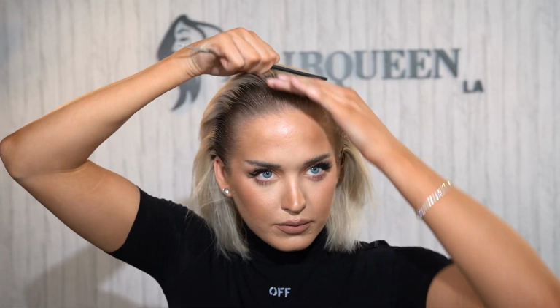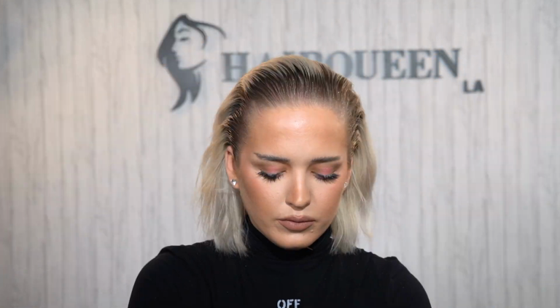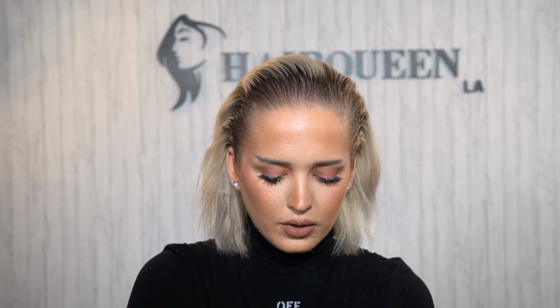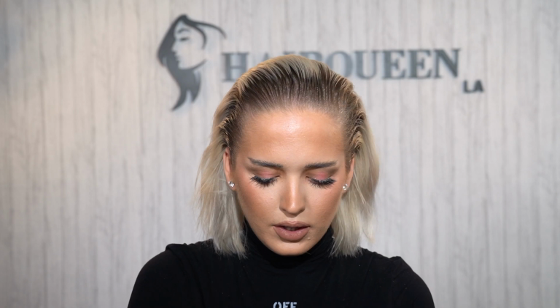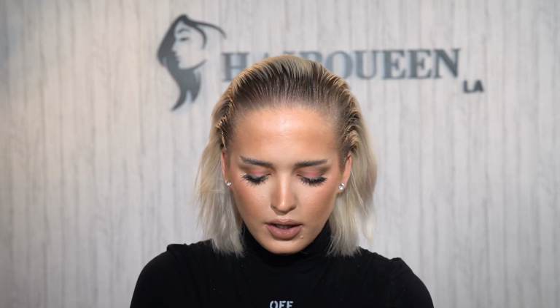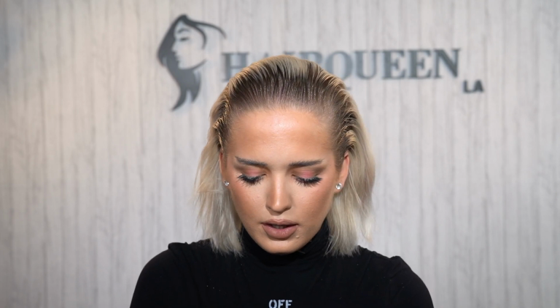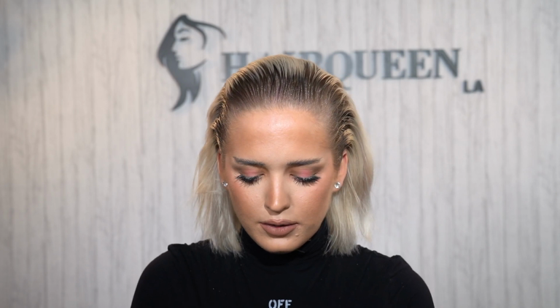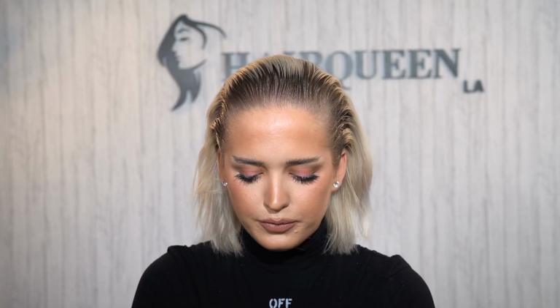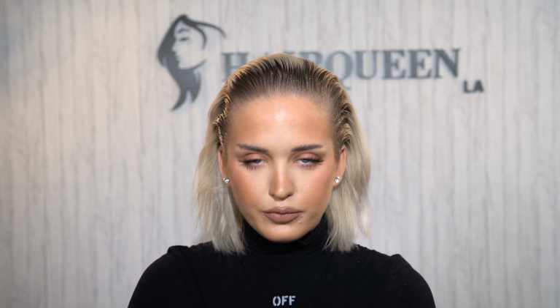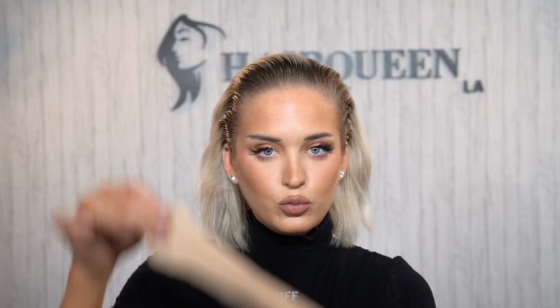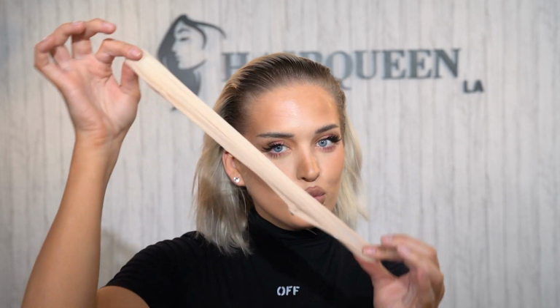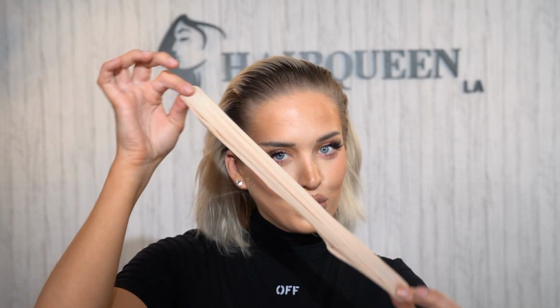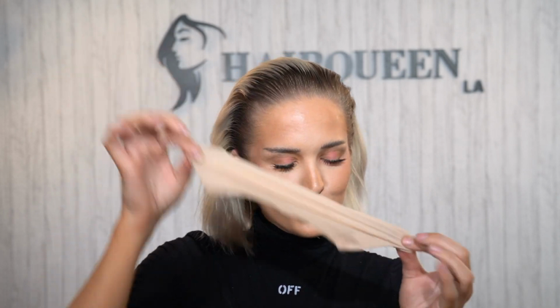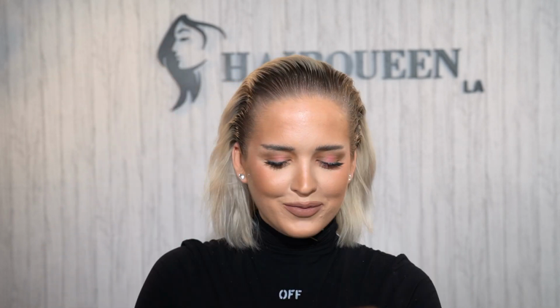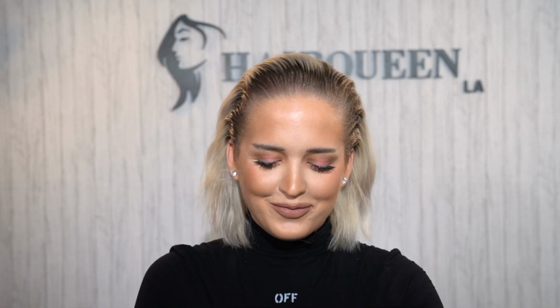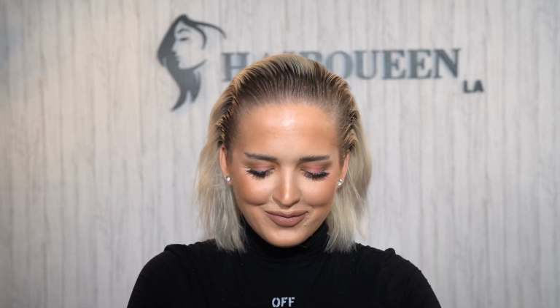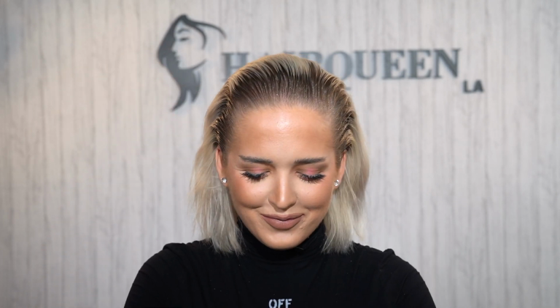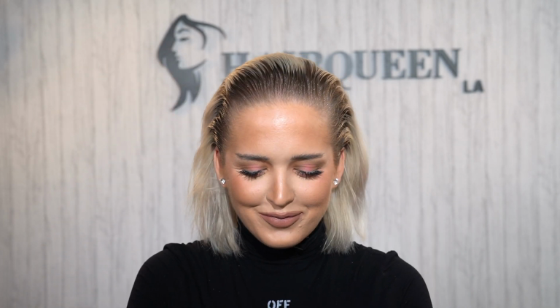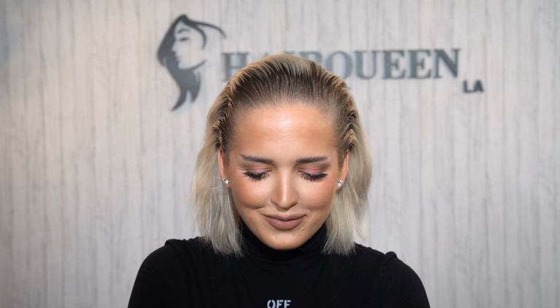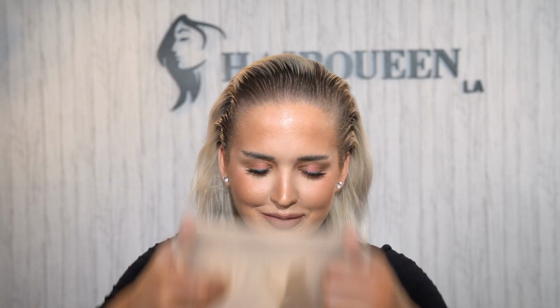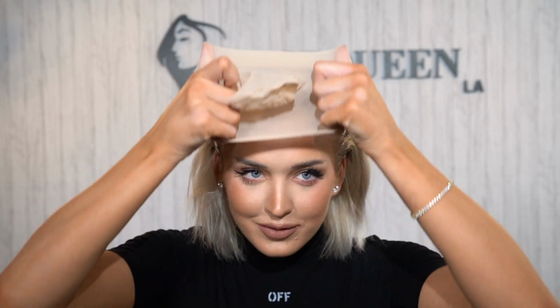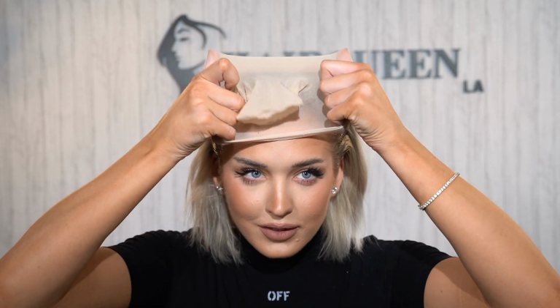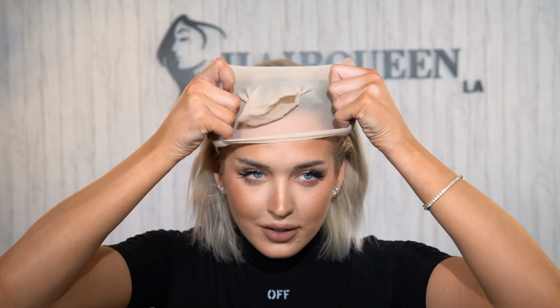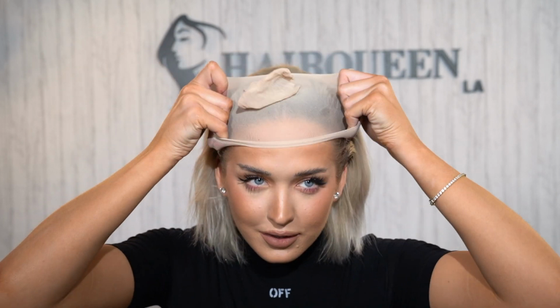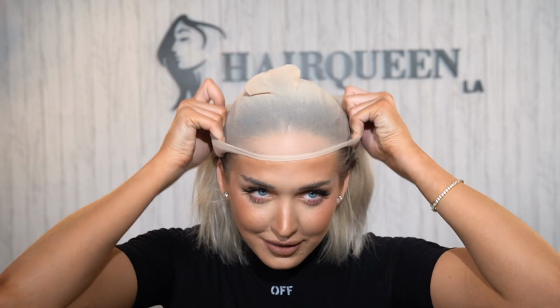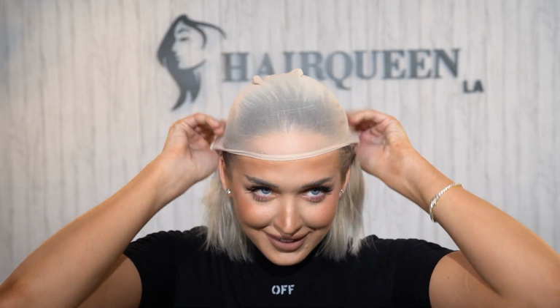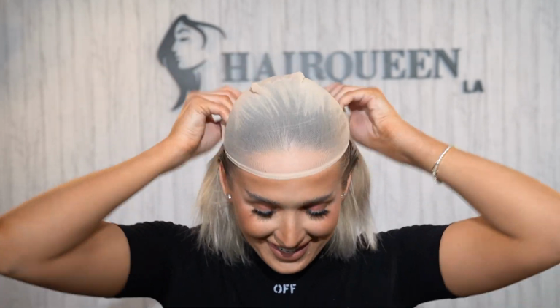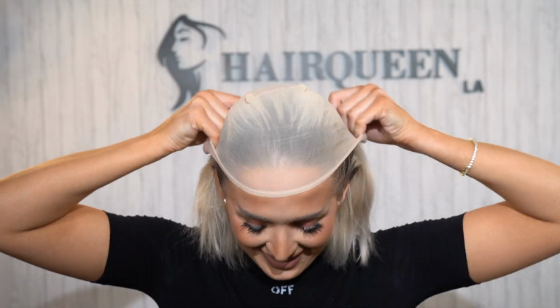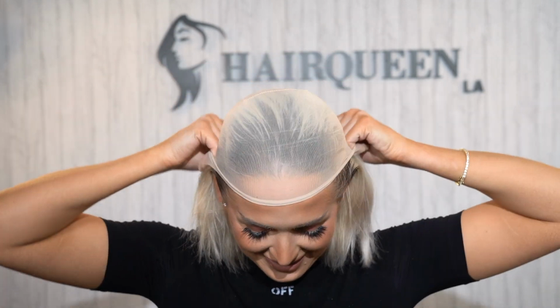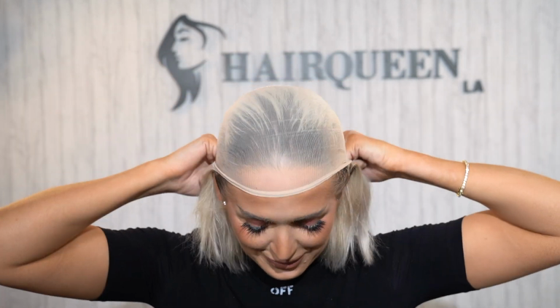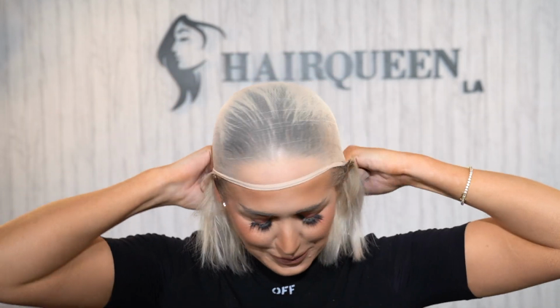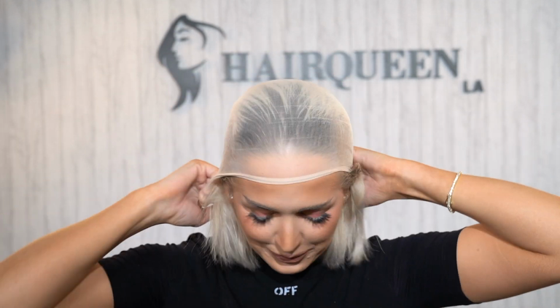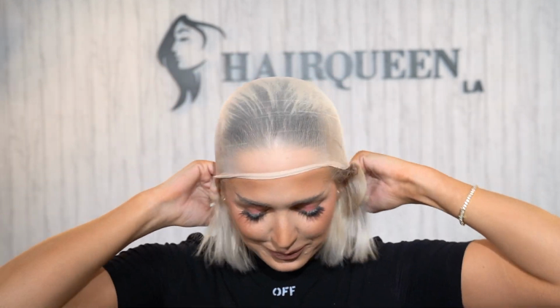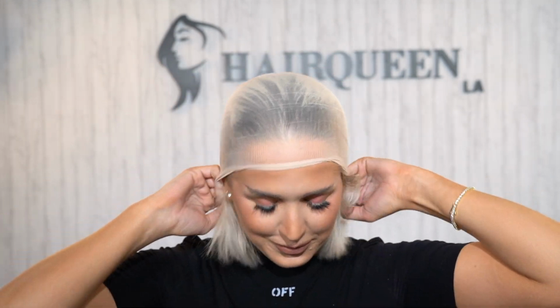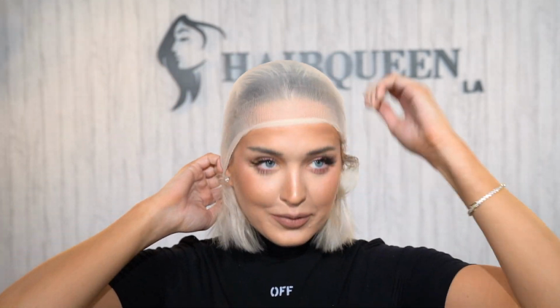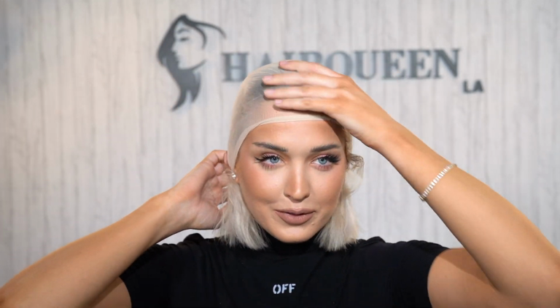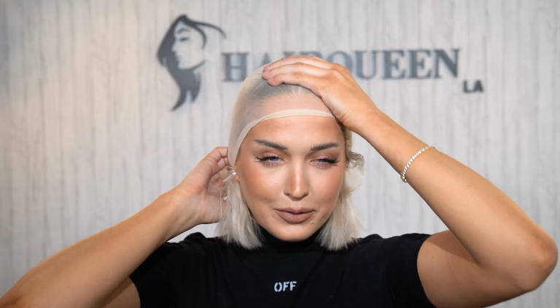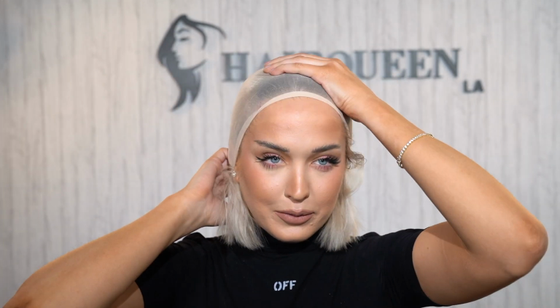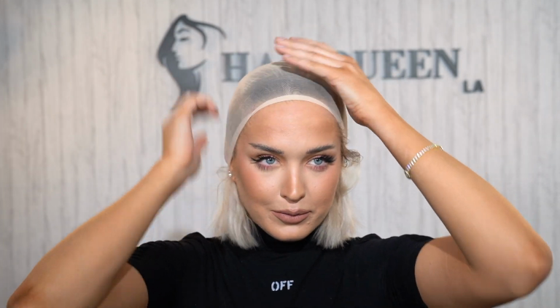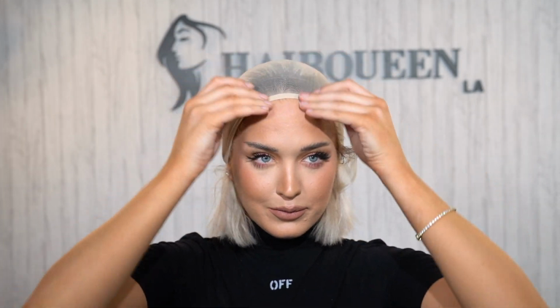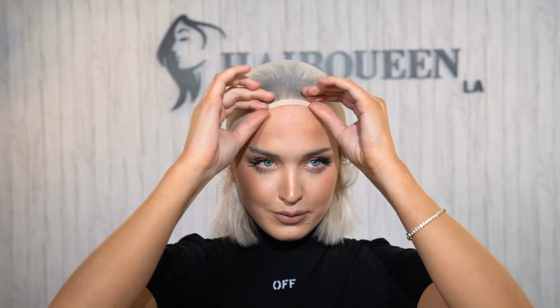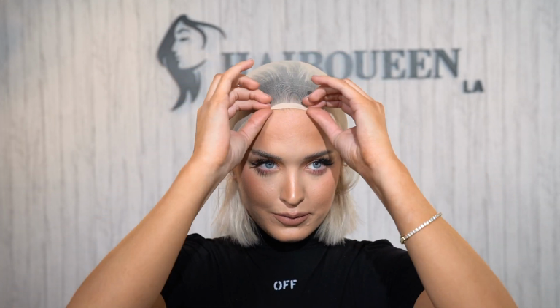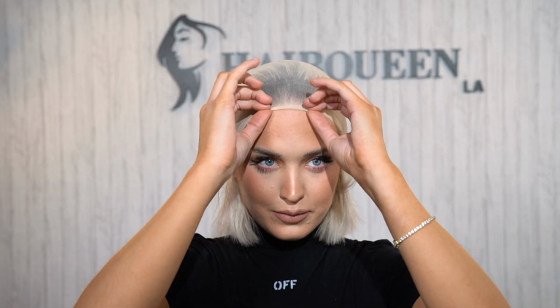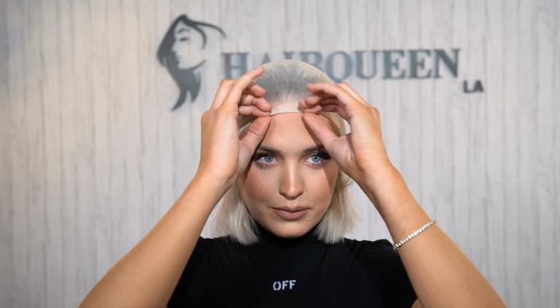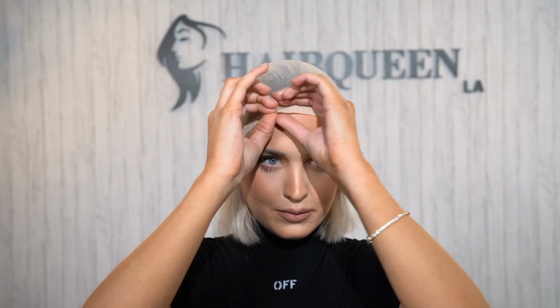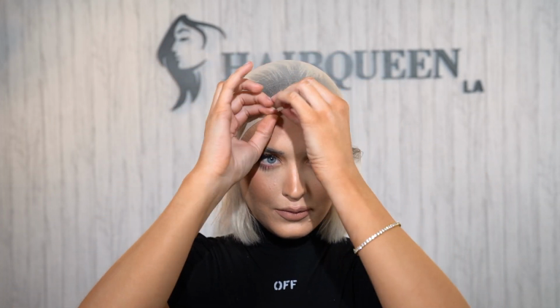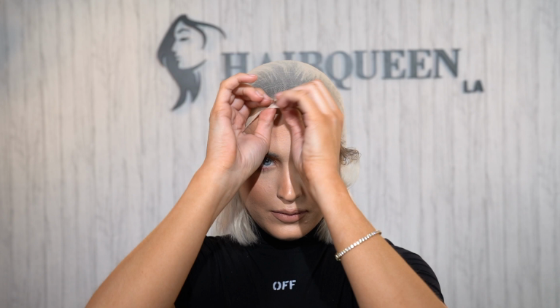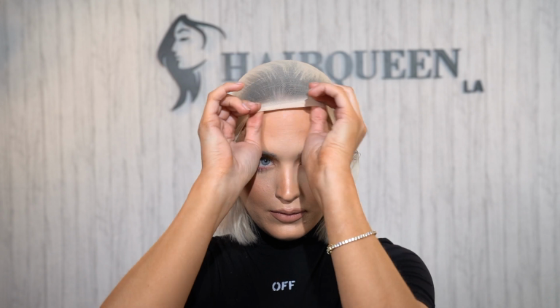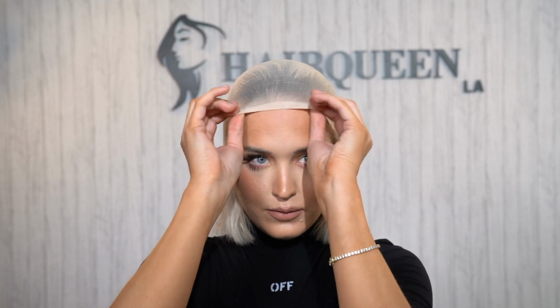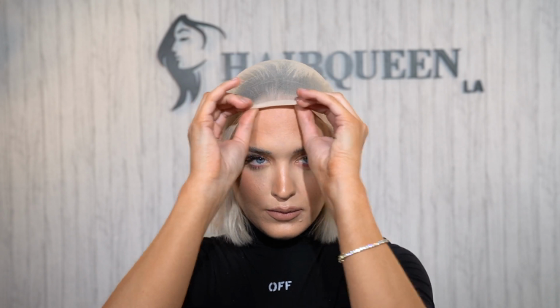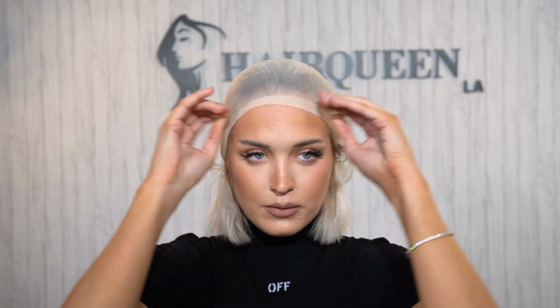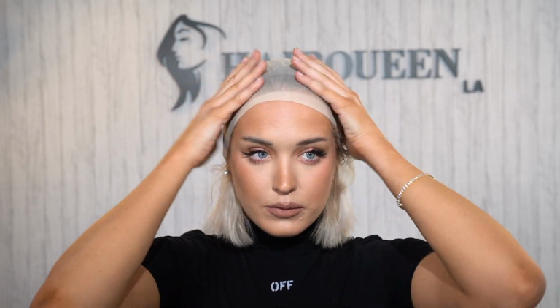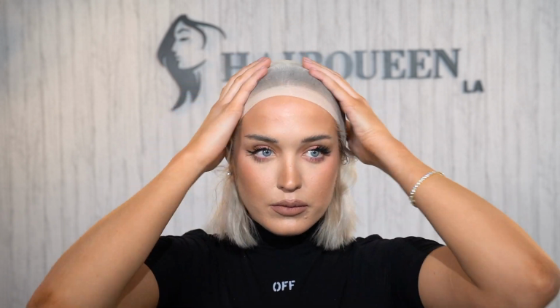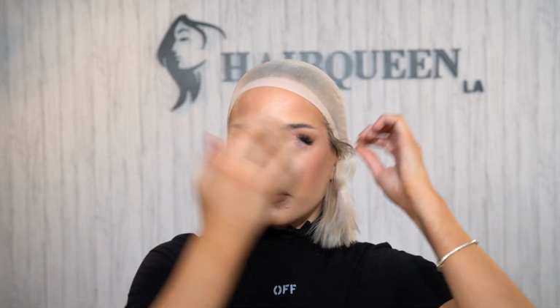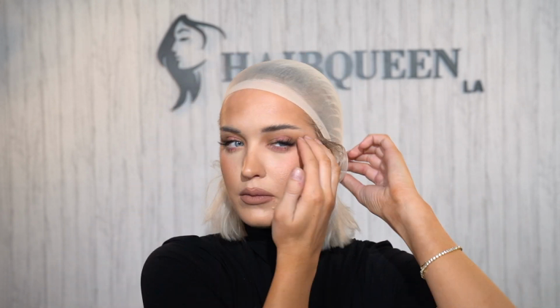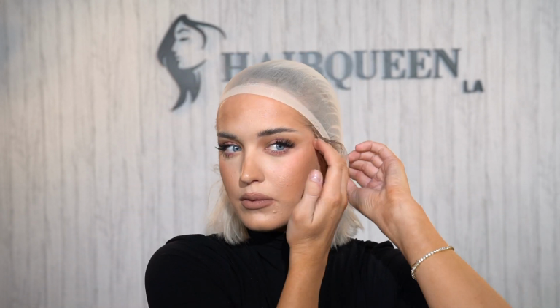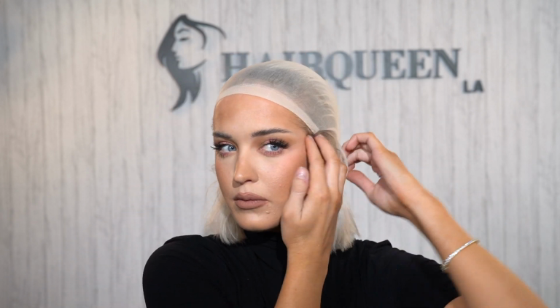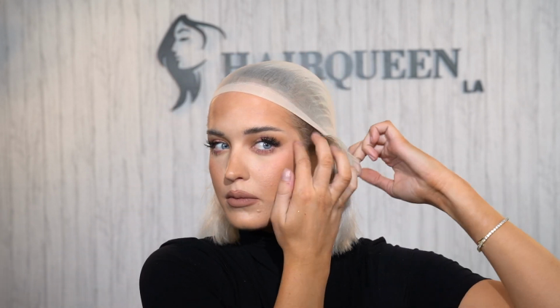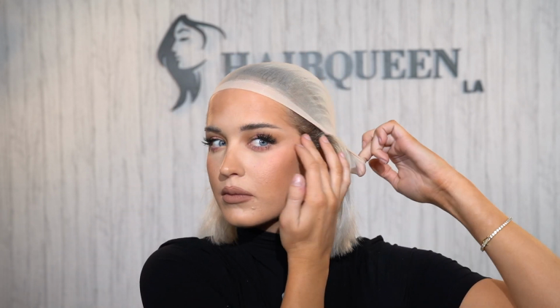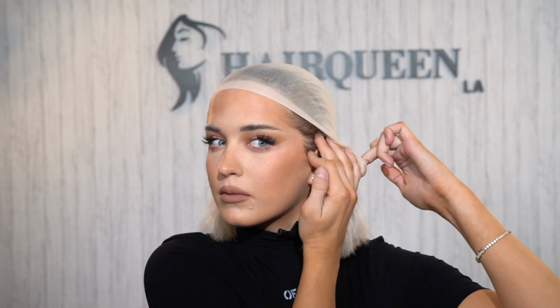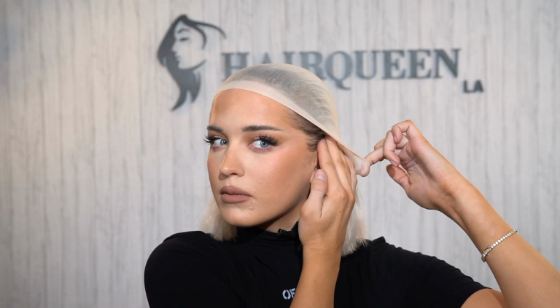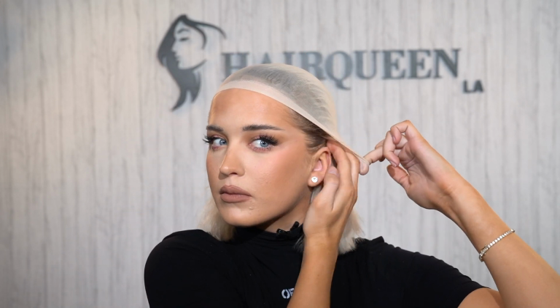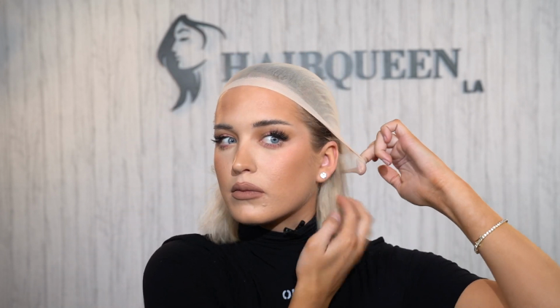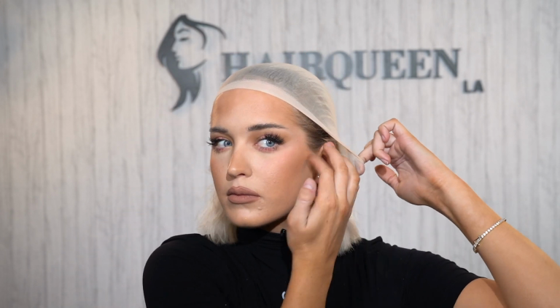Step two: put on your wig cap. You can choose to melt the wig cap with Got2b spray or gel, or just push it down for a clean hairline.